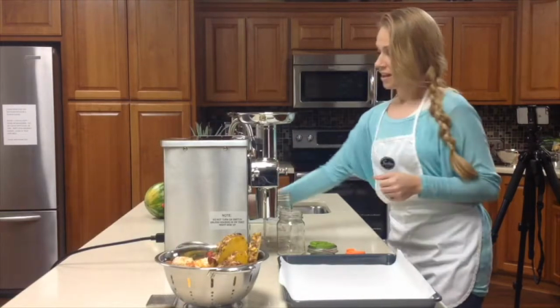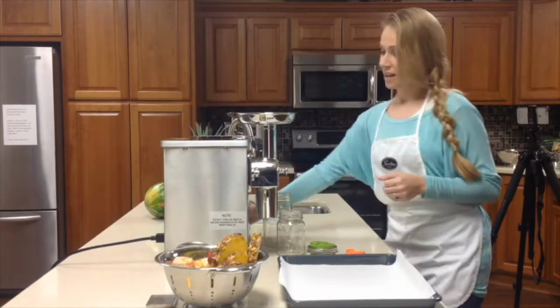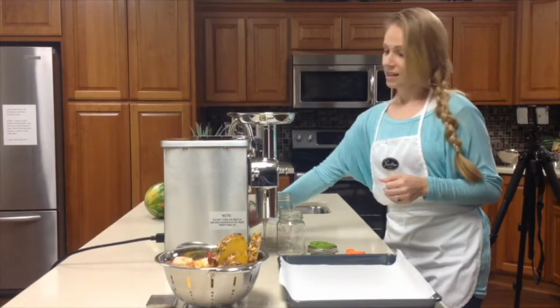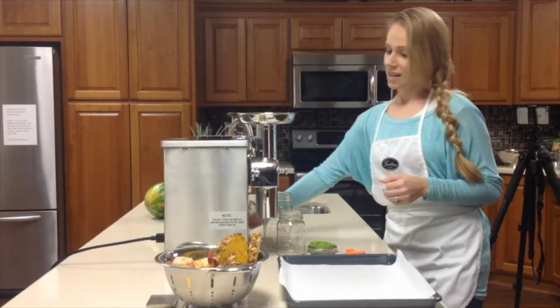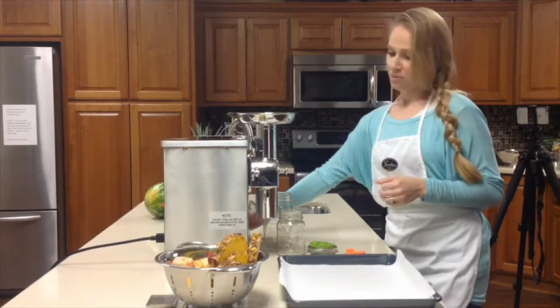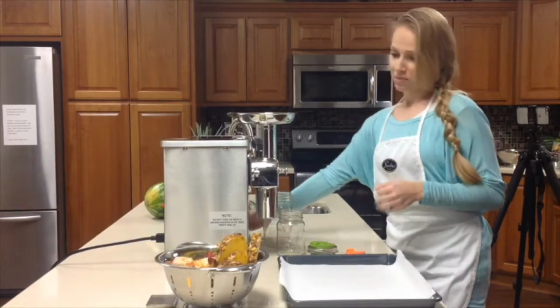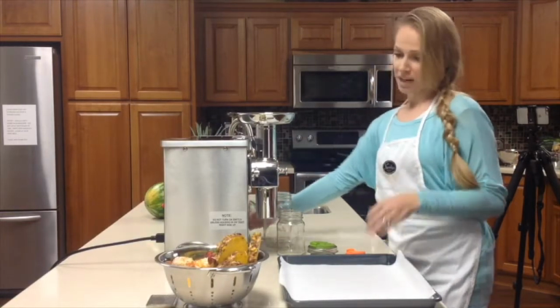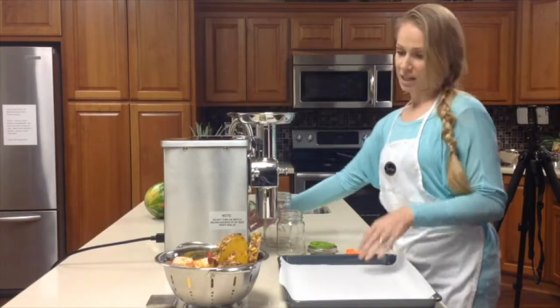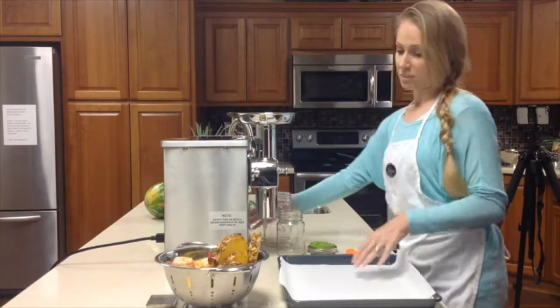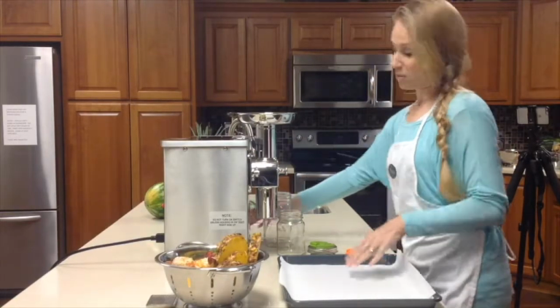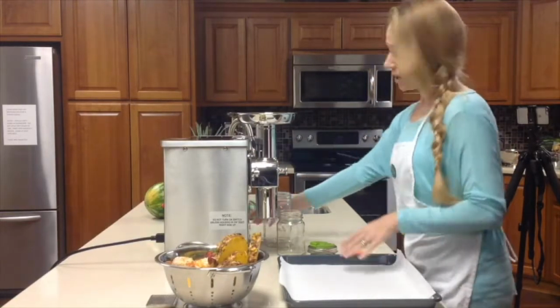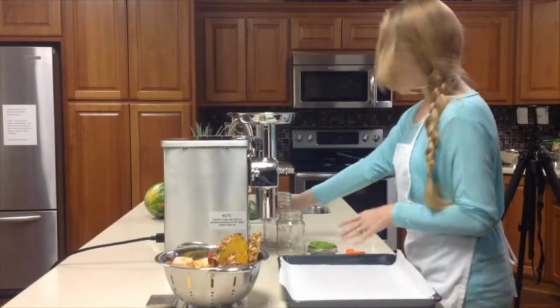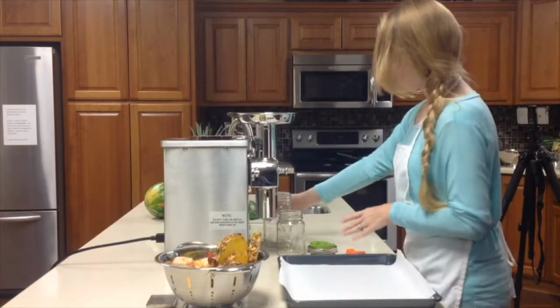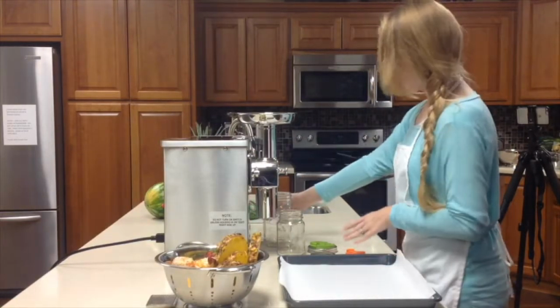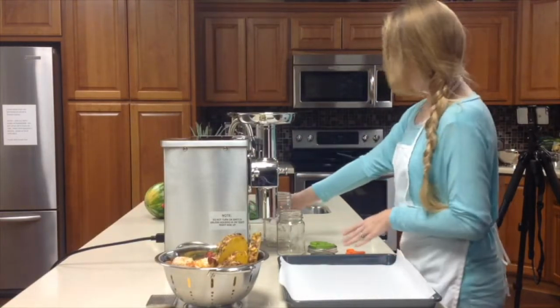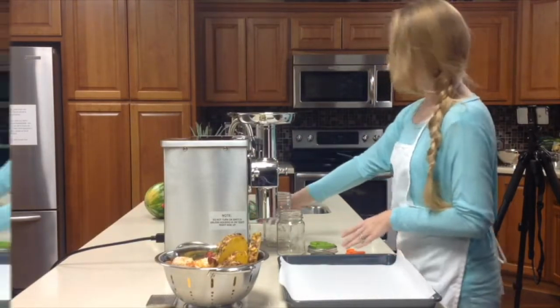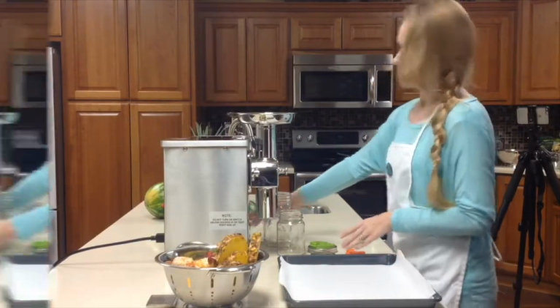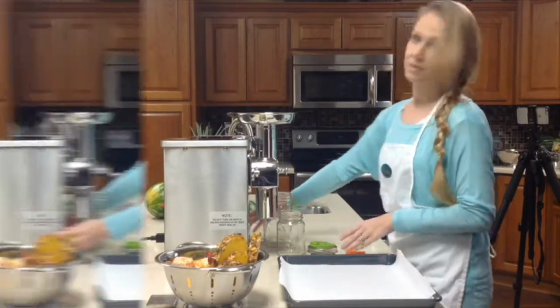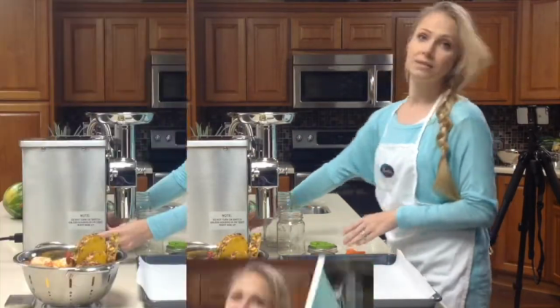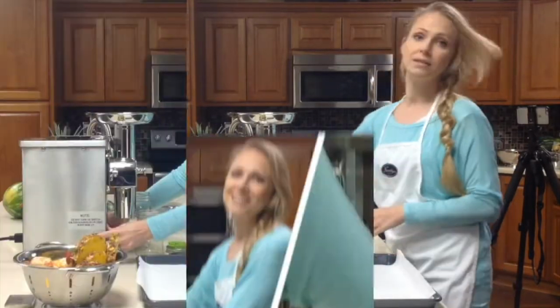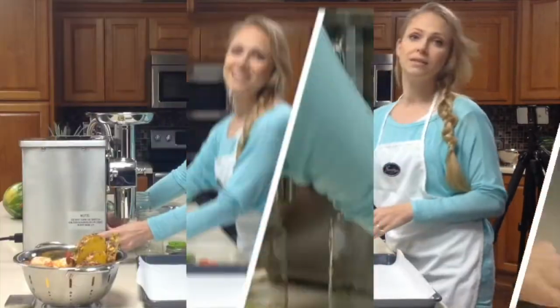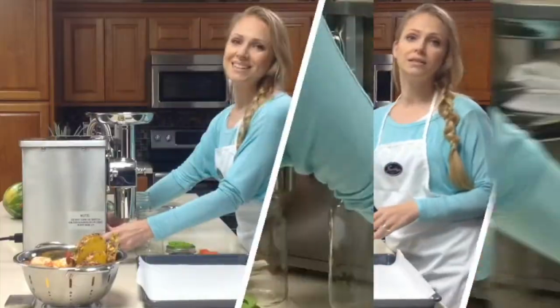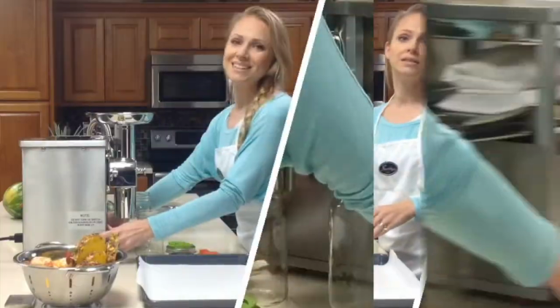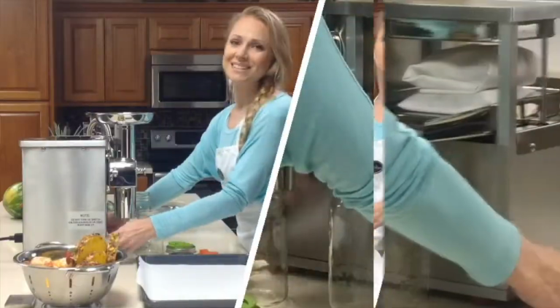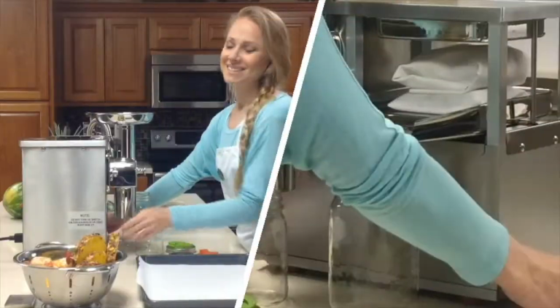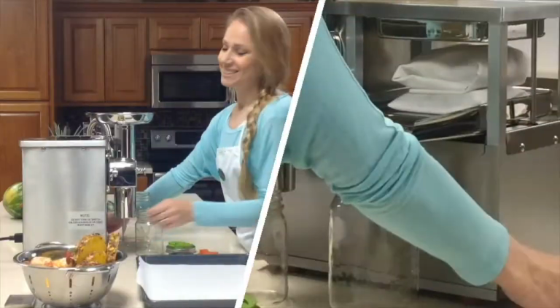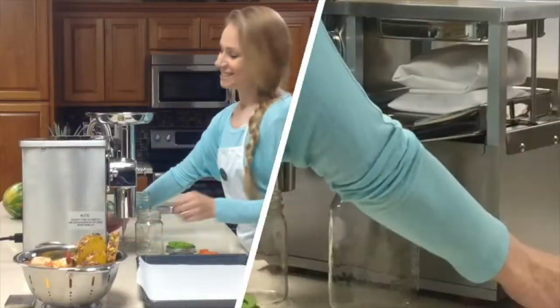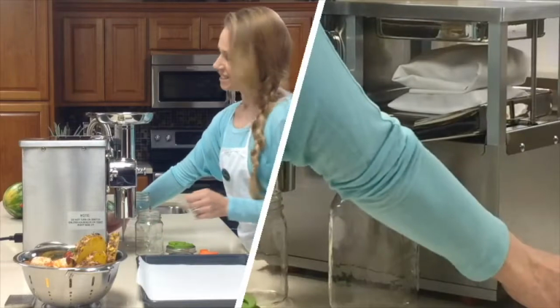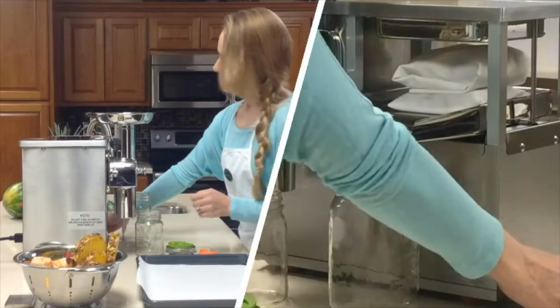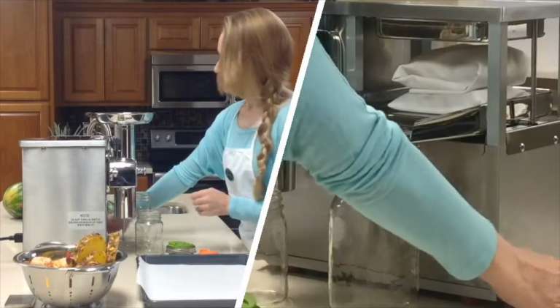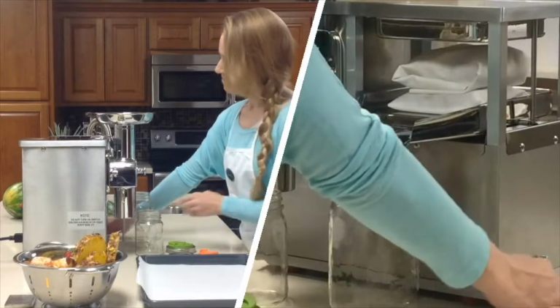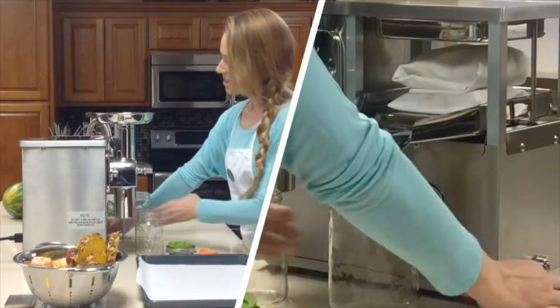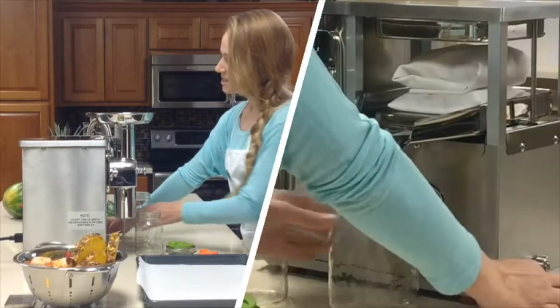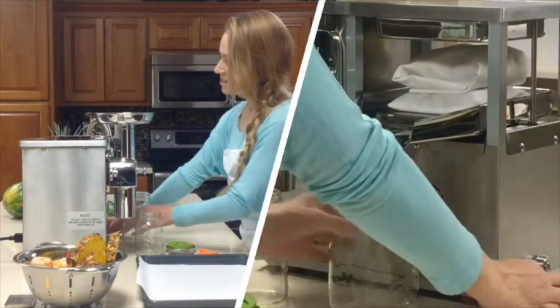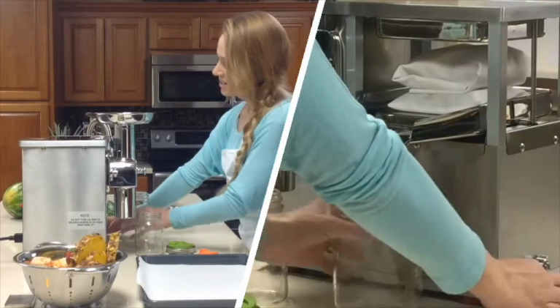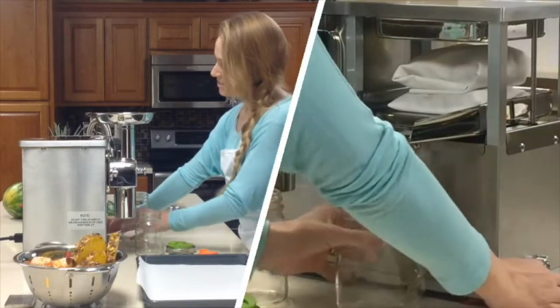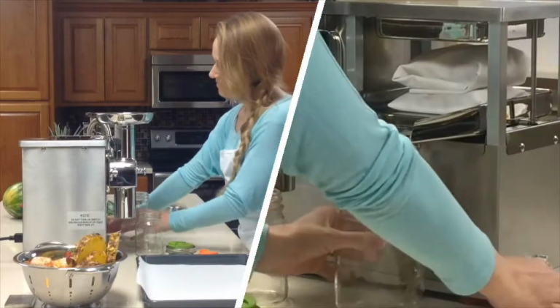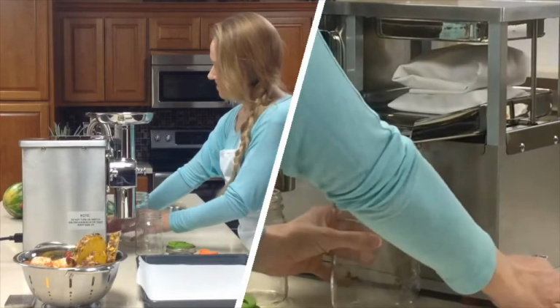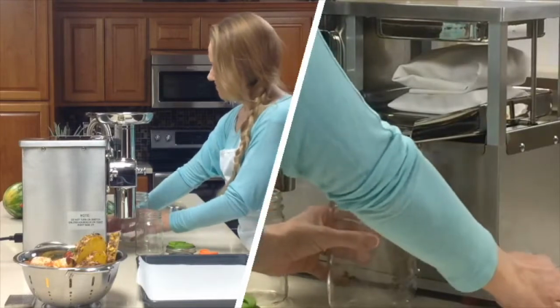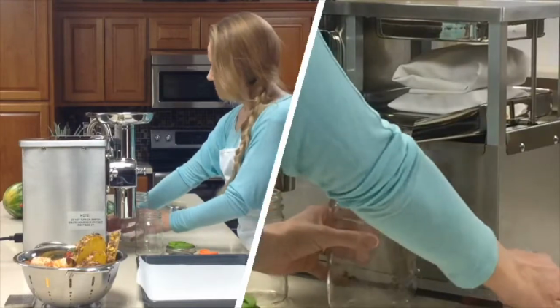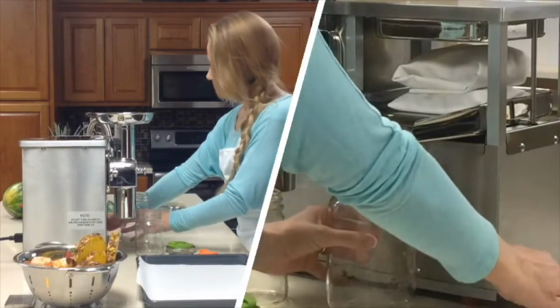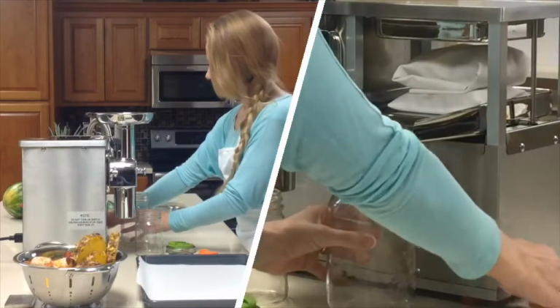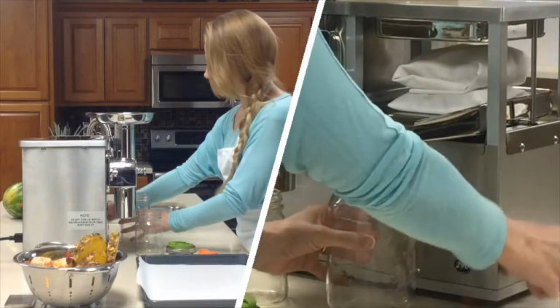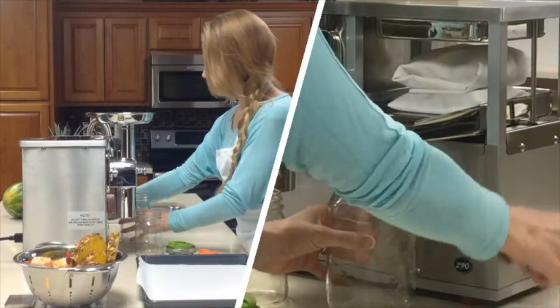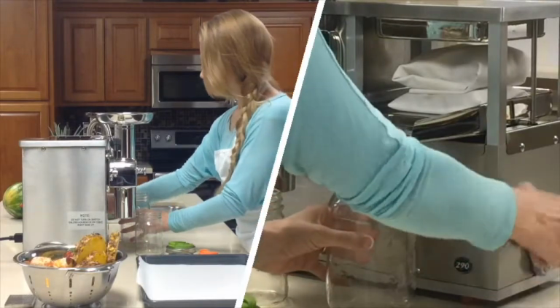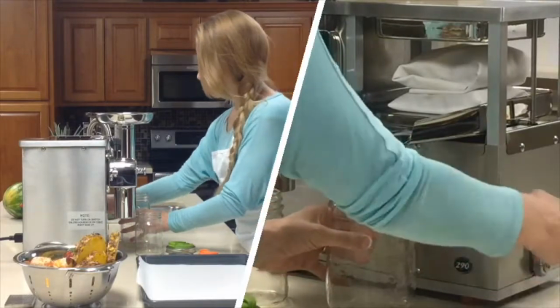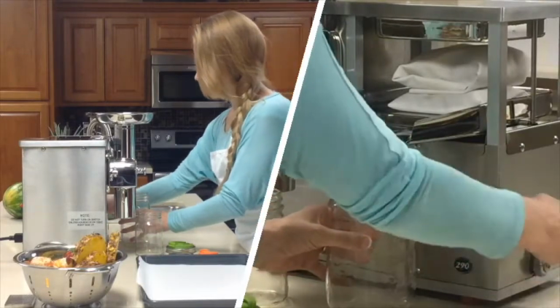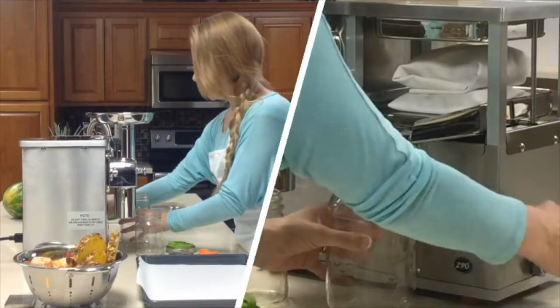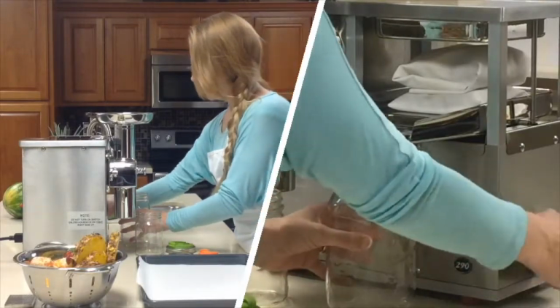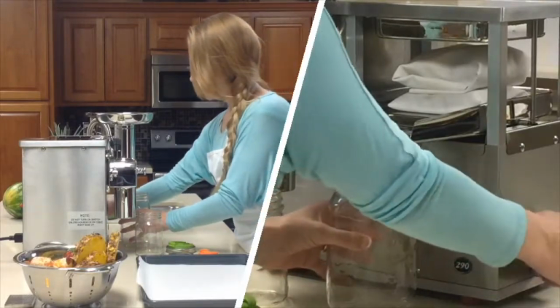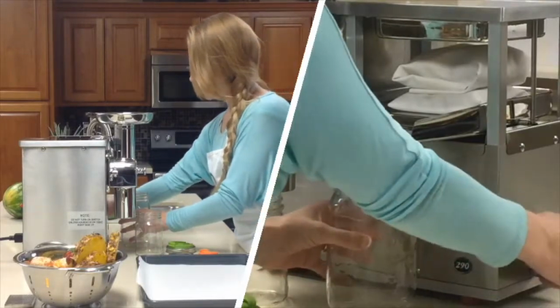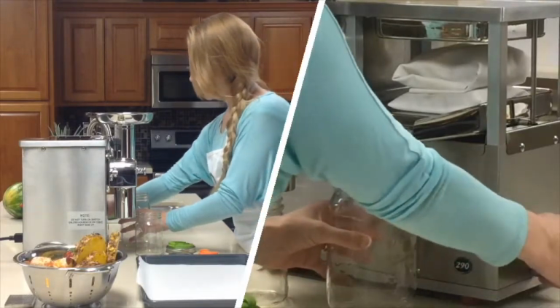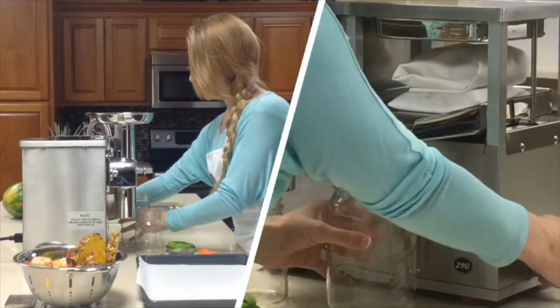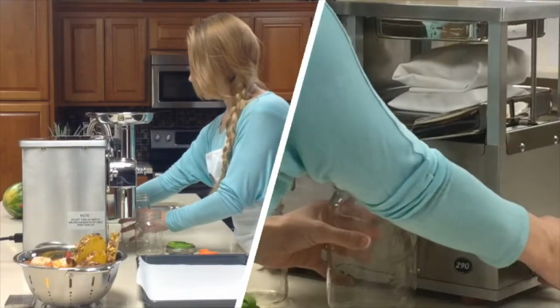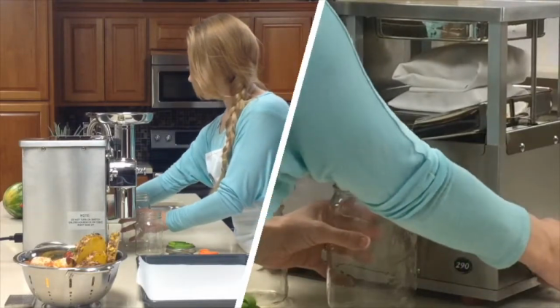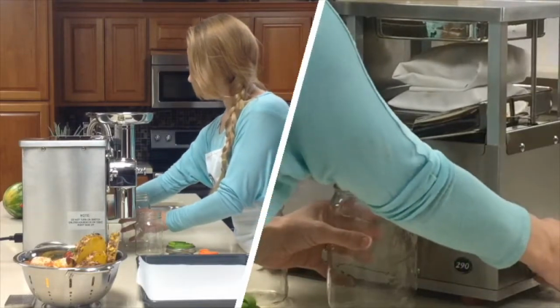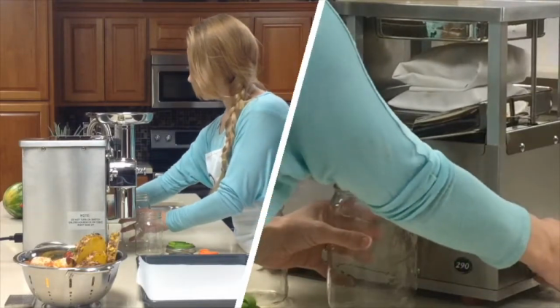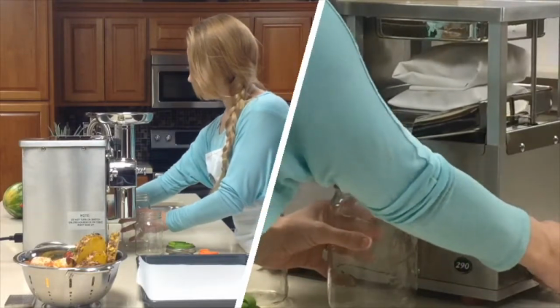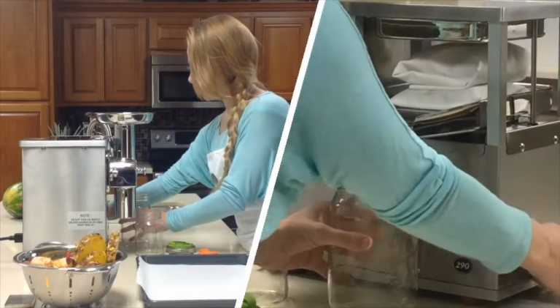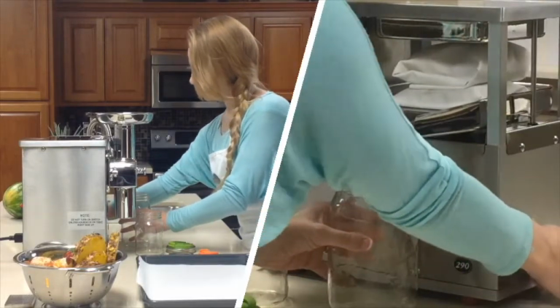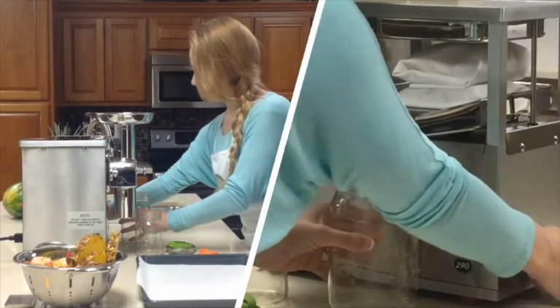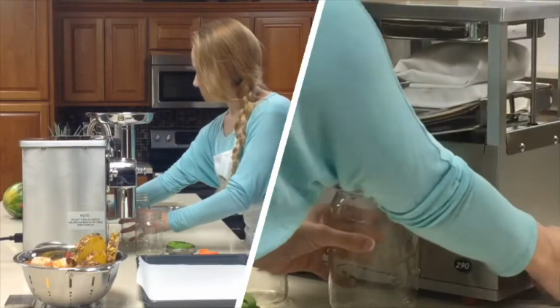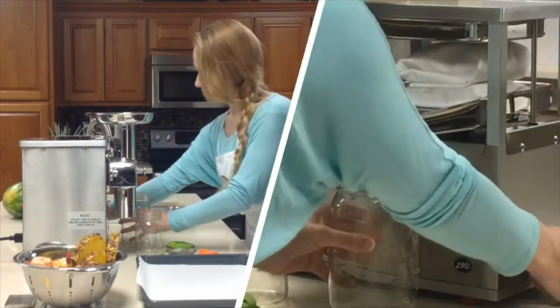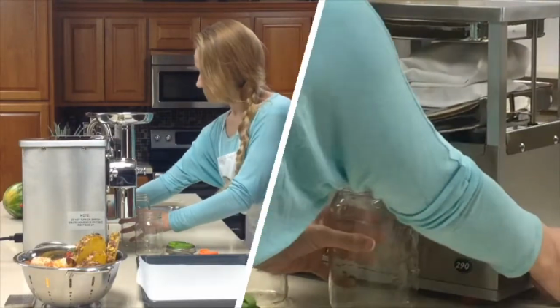Now we're ready to press. I'm going to turn on the machine and go ahead and lift the lever up.